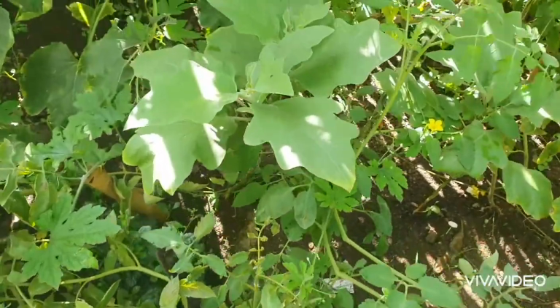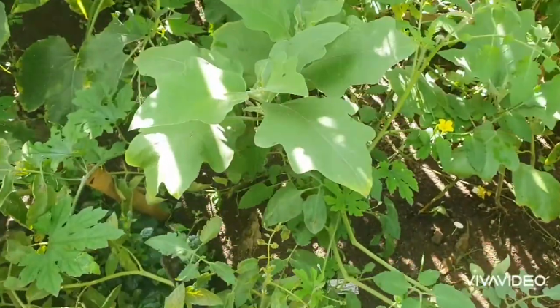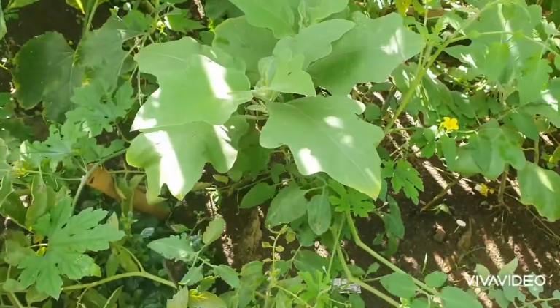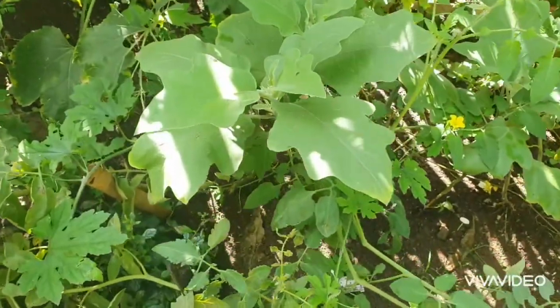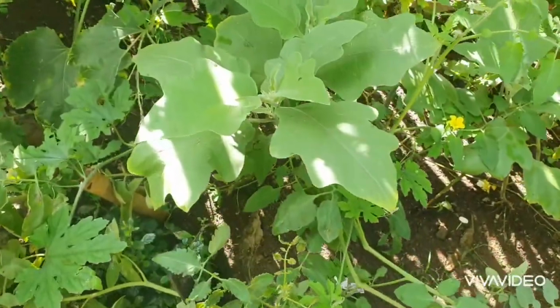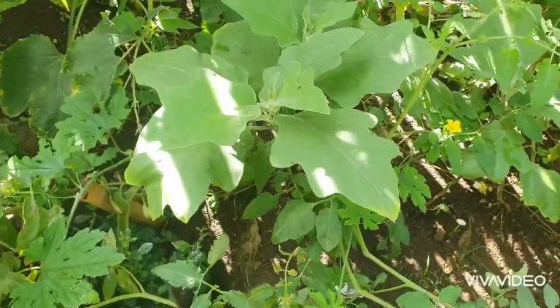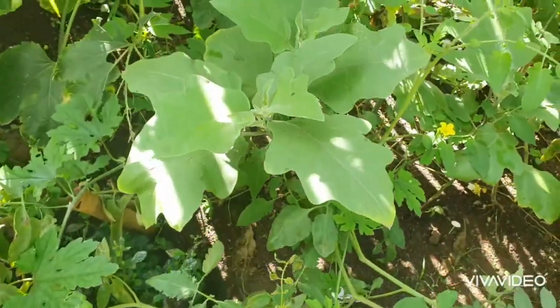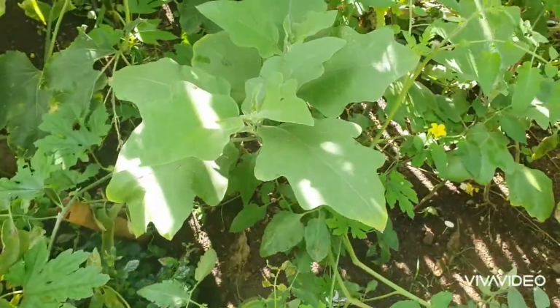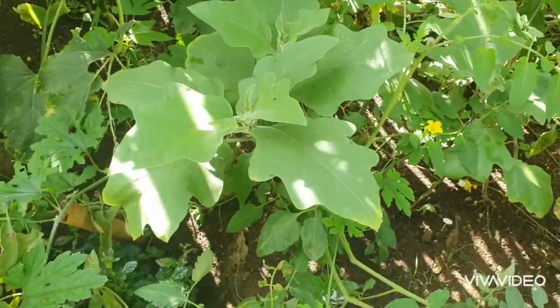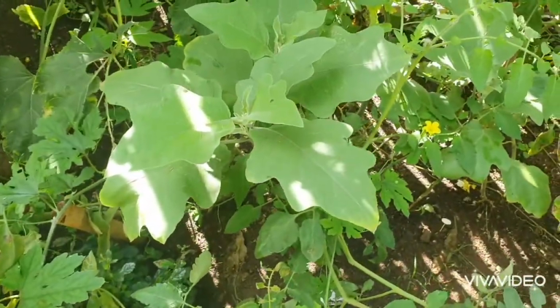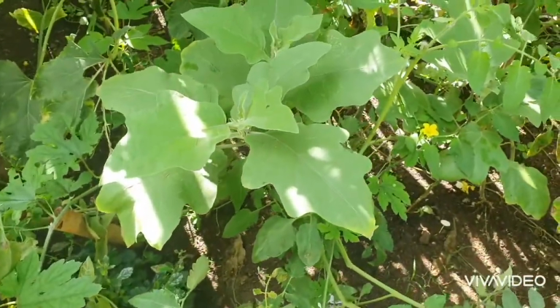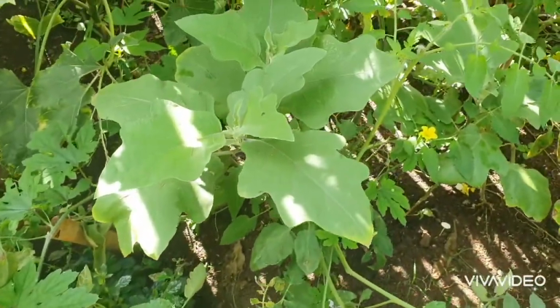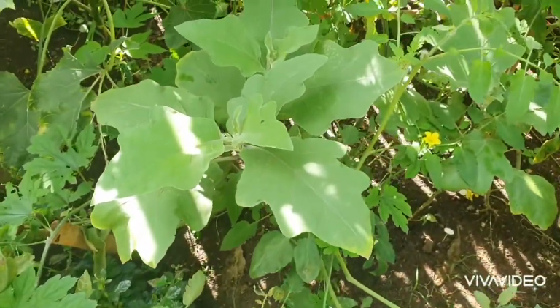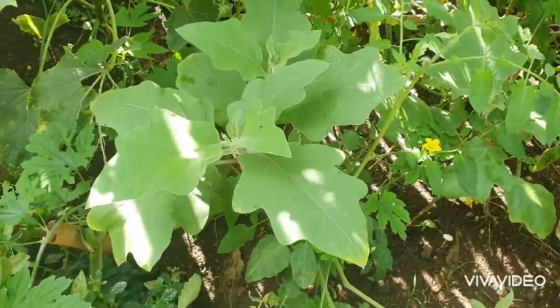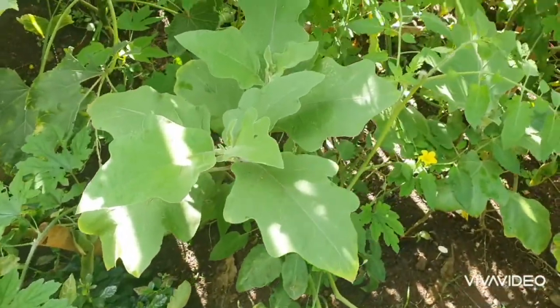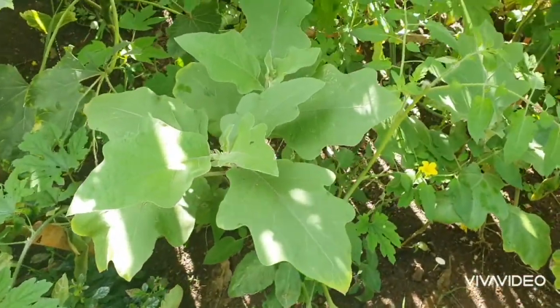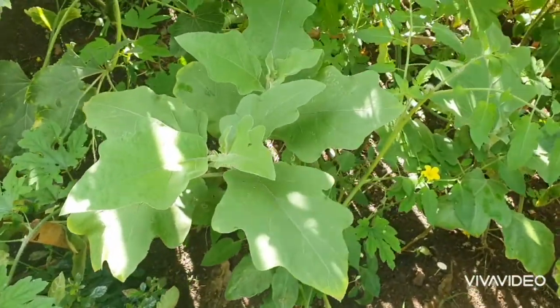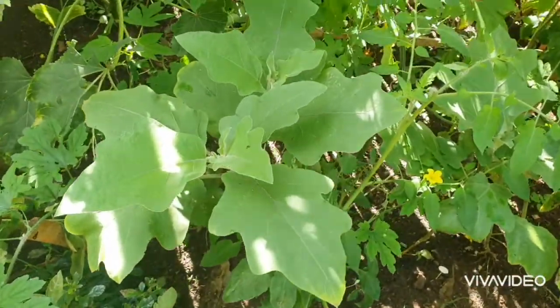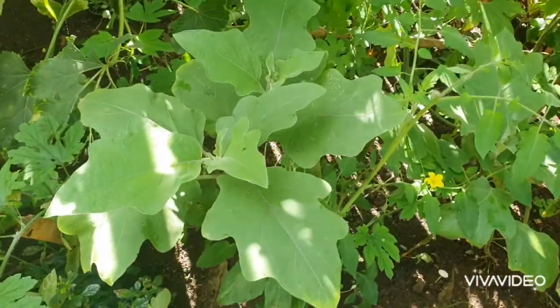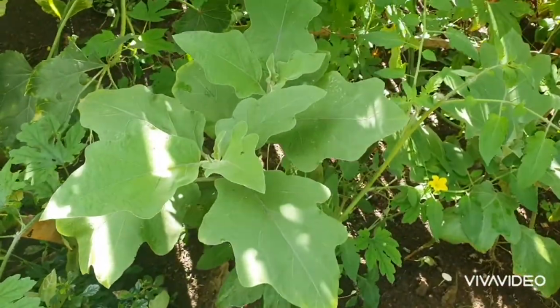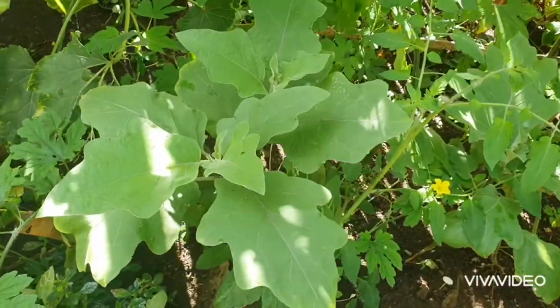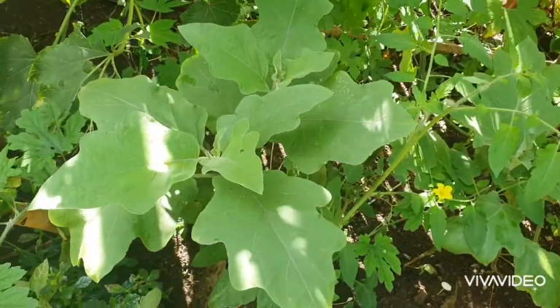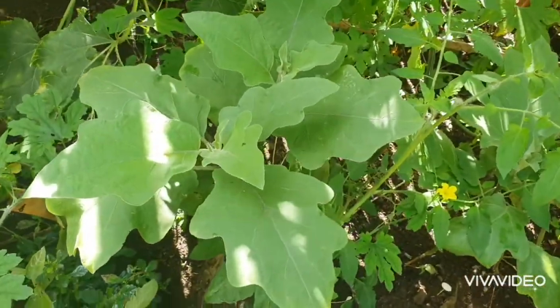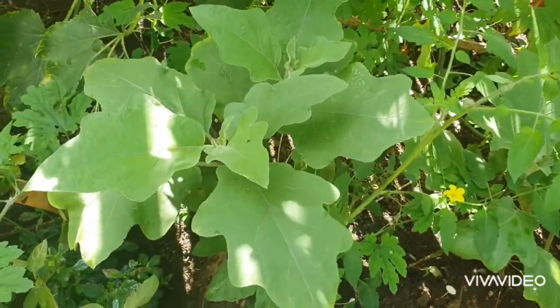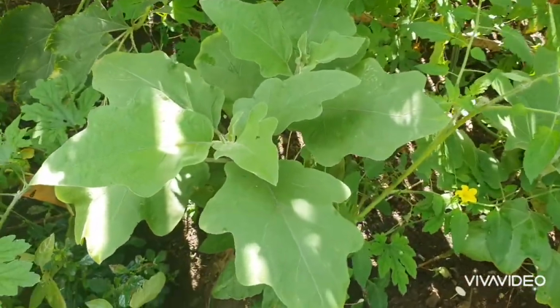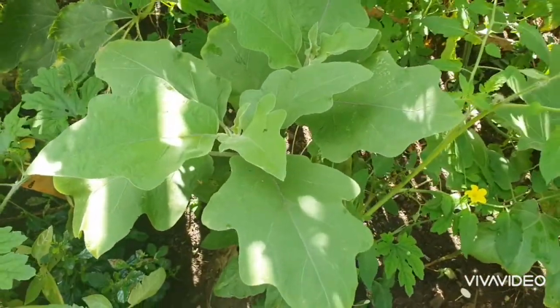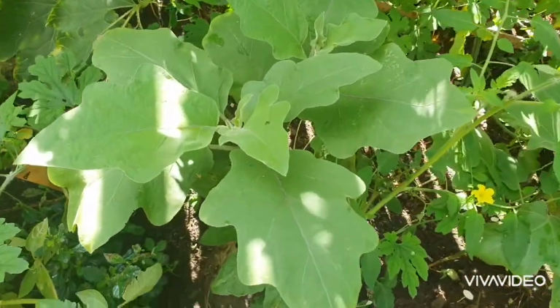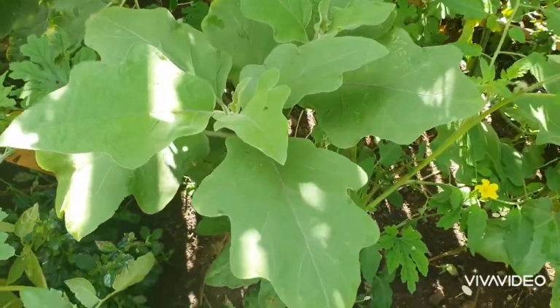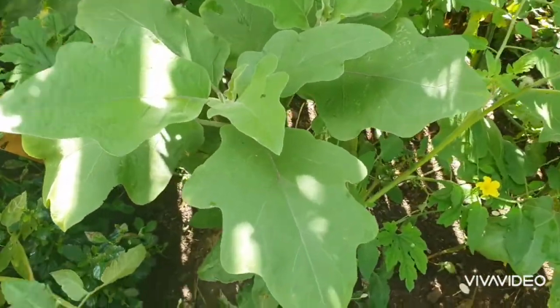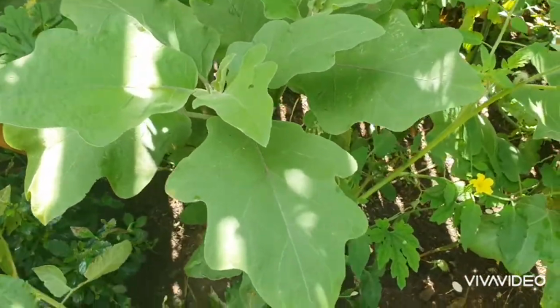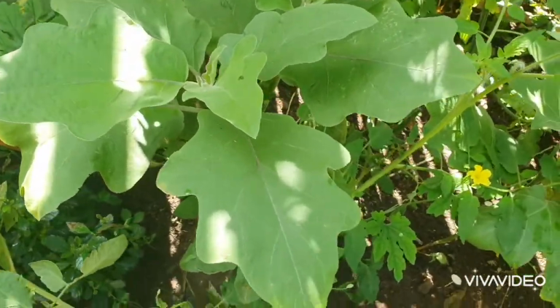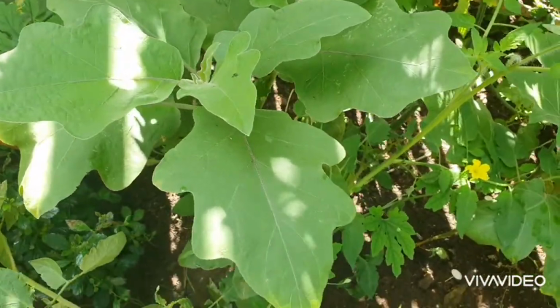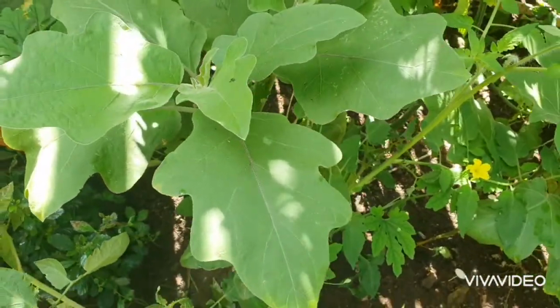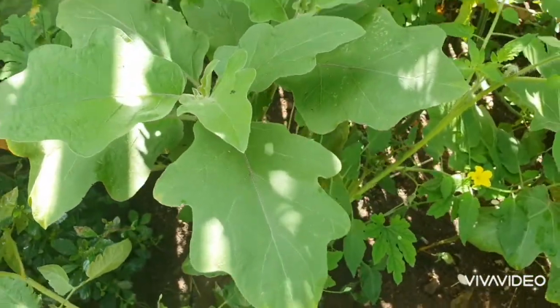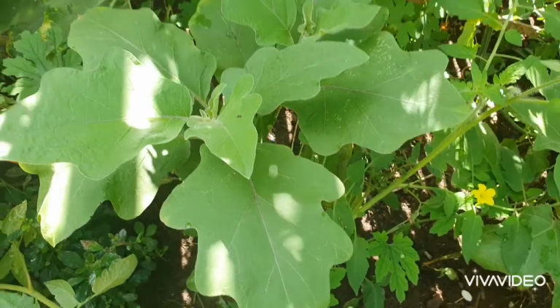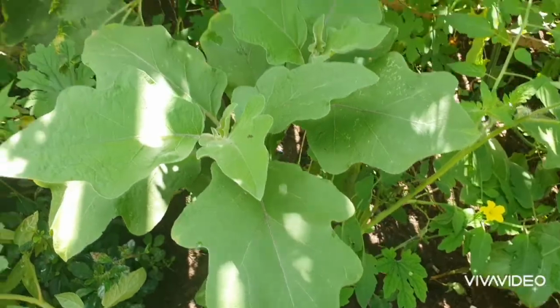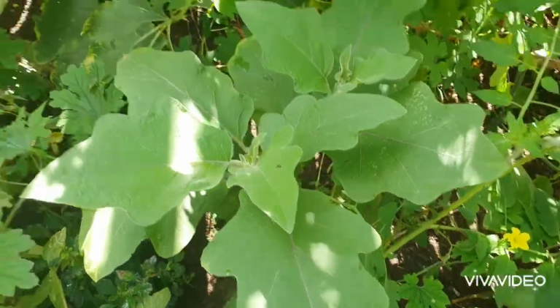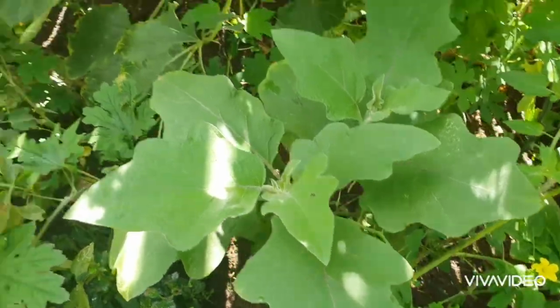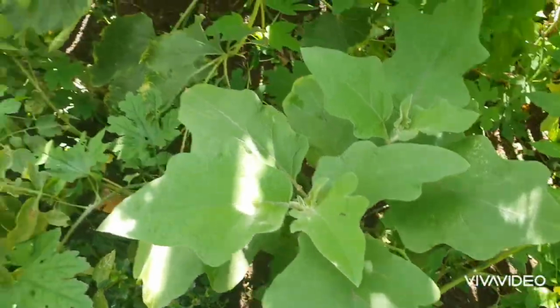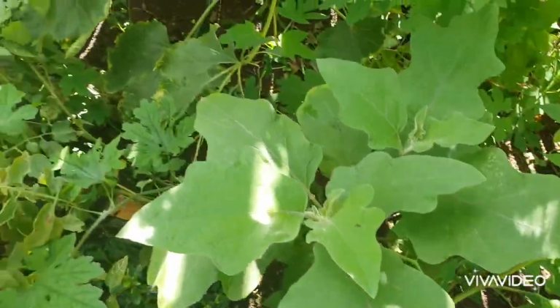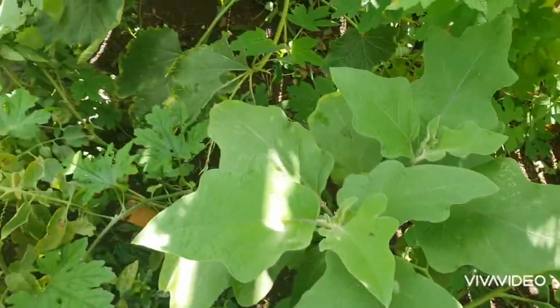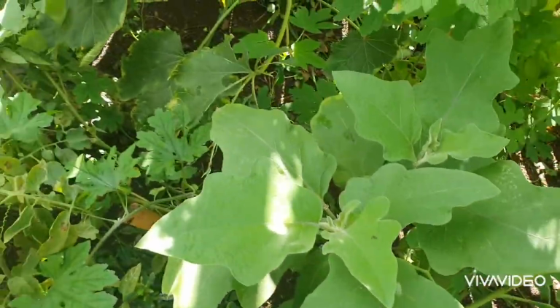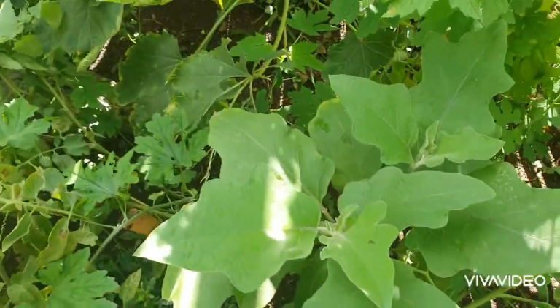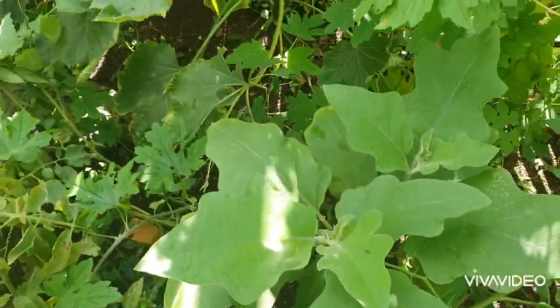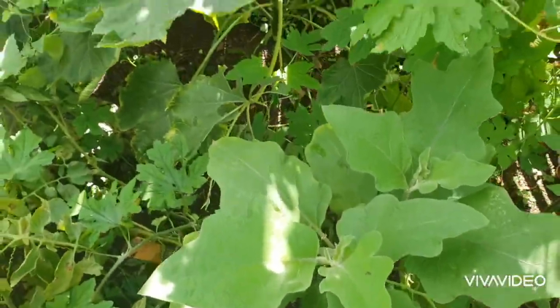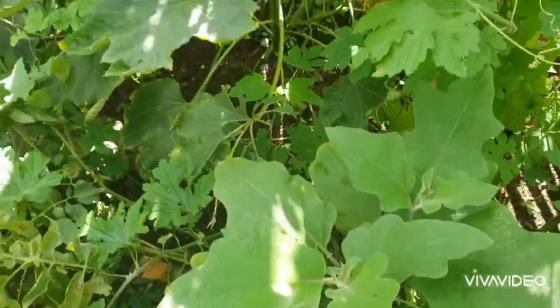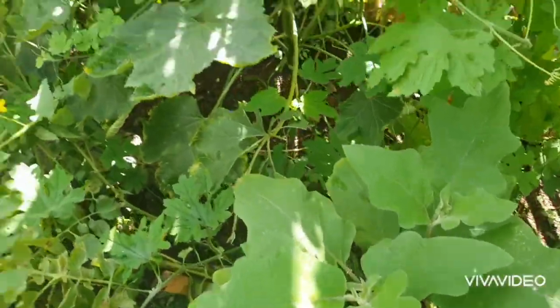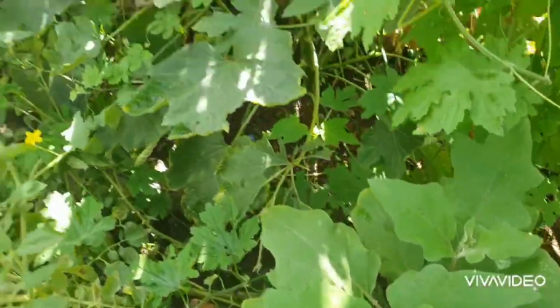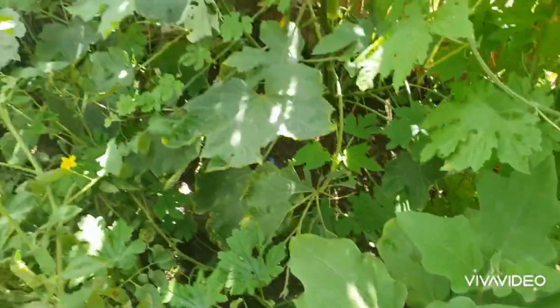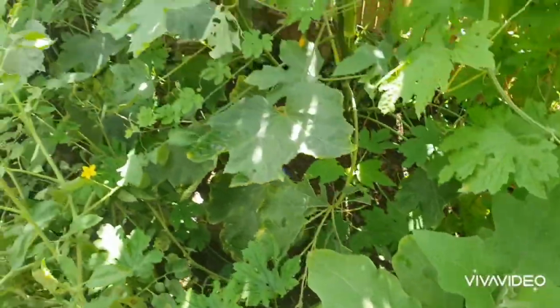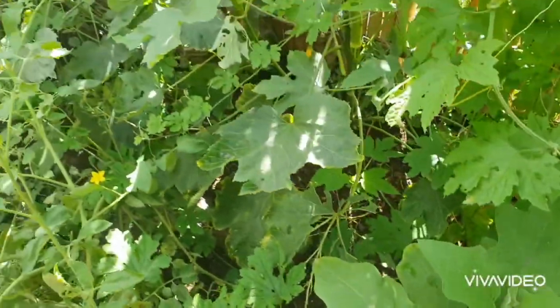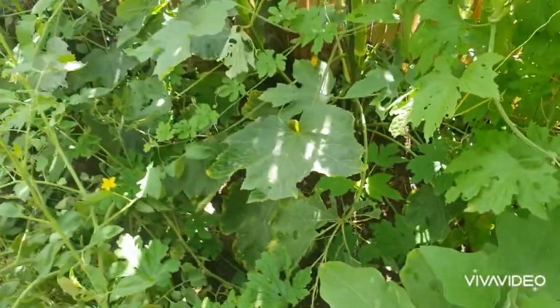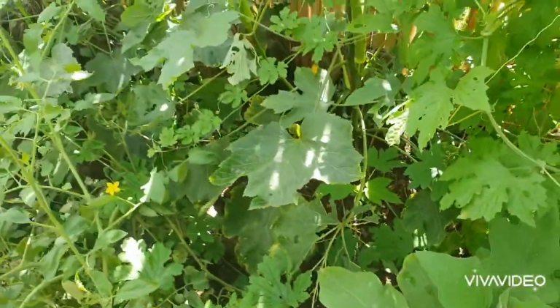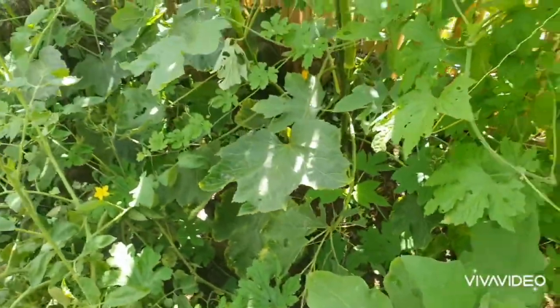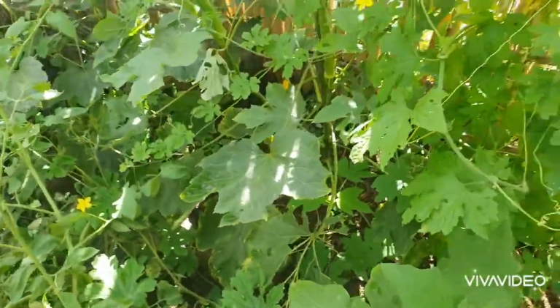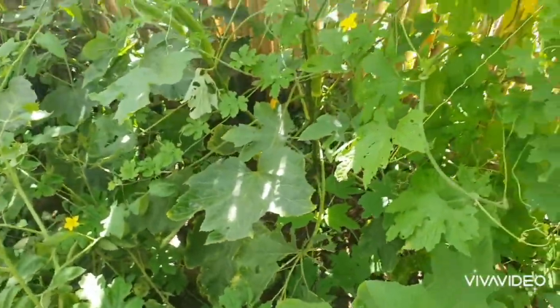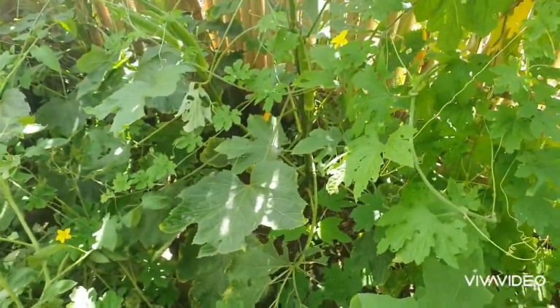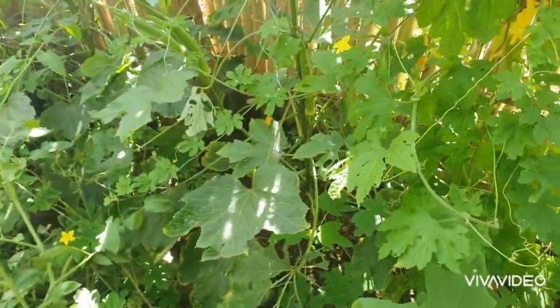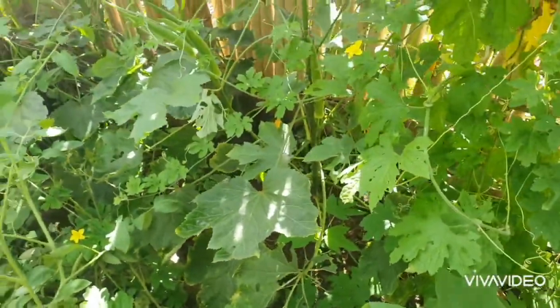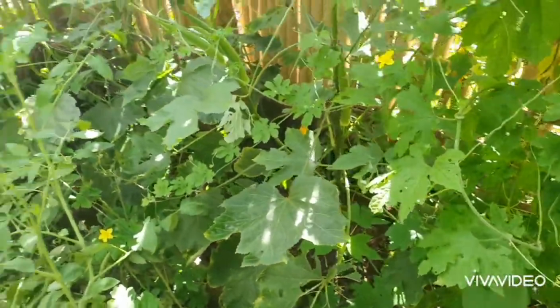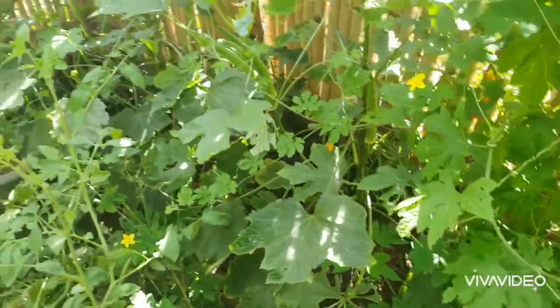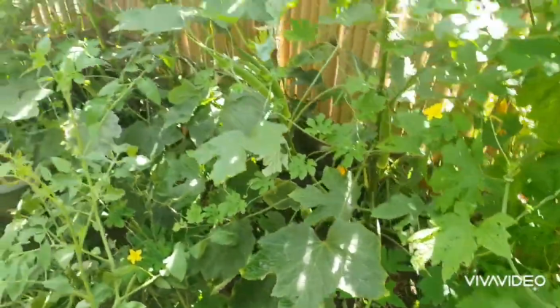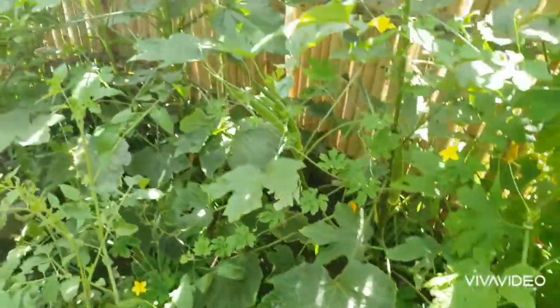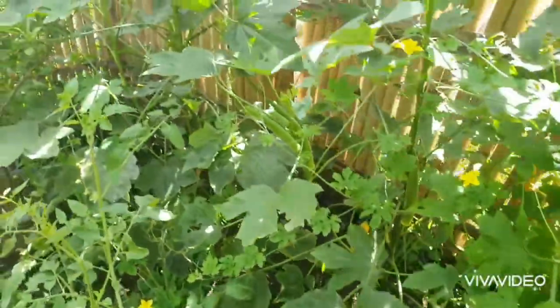And then we have talong — eggplant. We've already harvested some from our eggplant plants, and our various crops have been producing well.